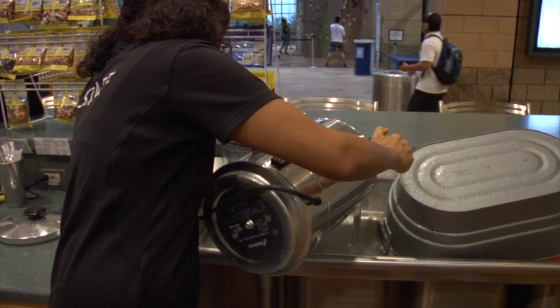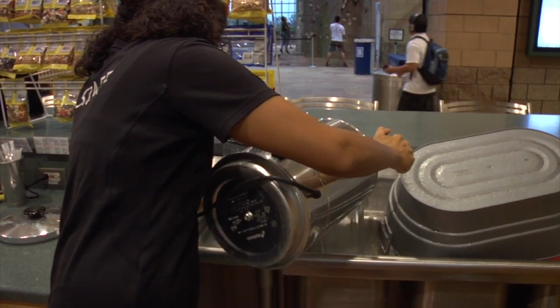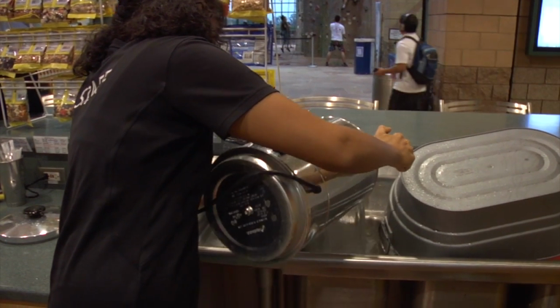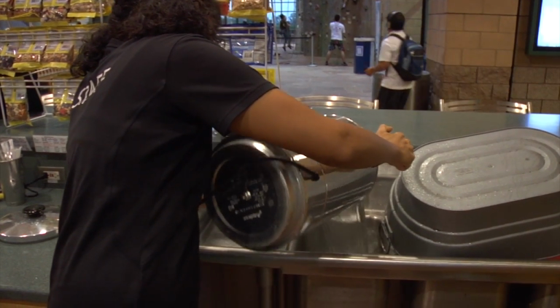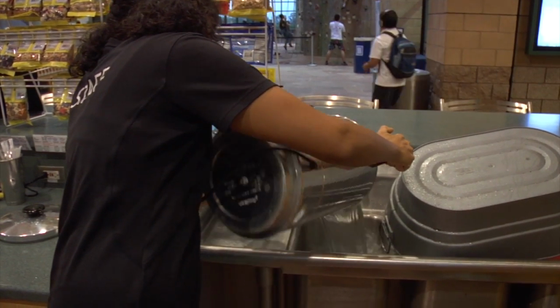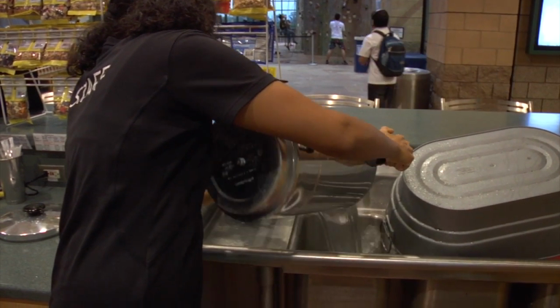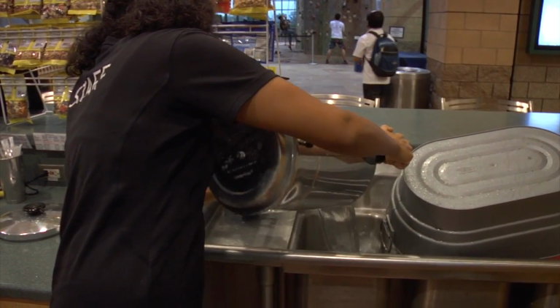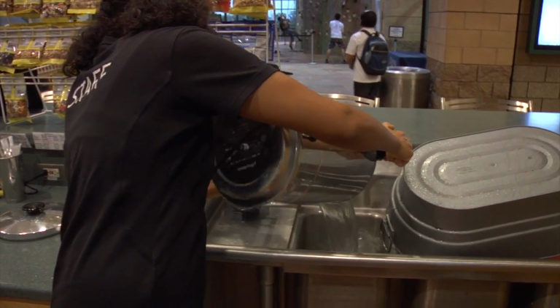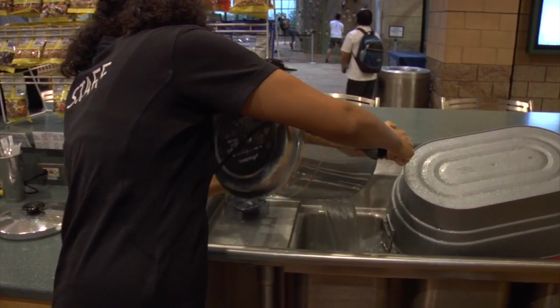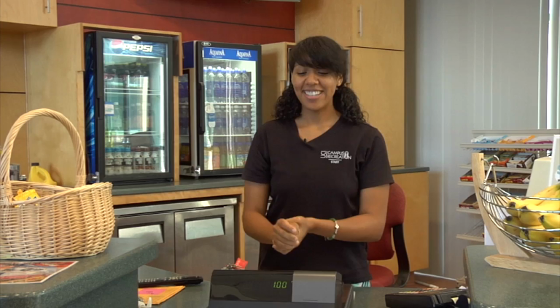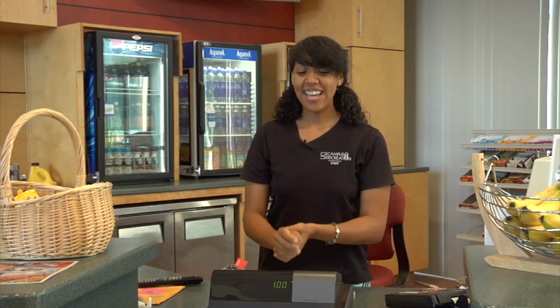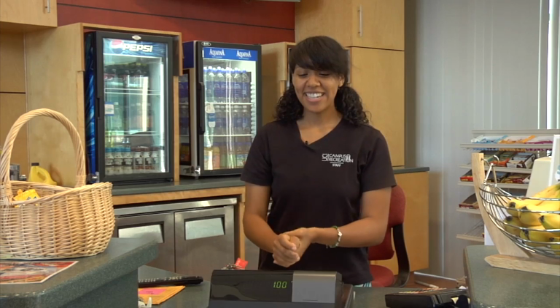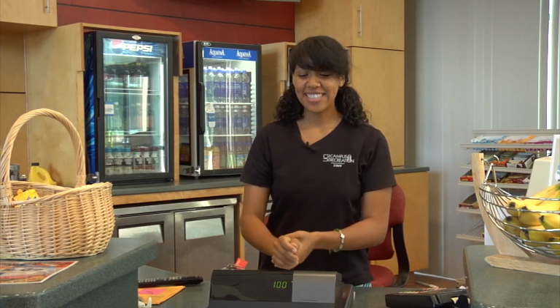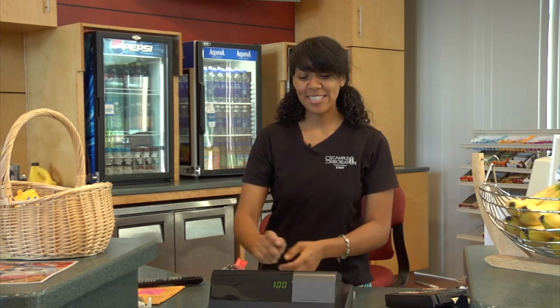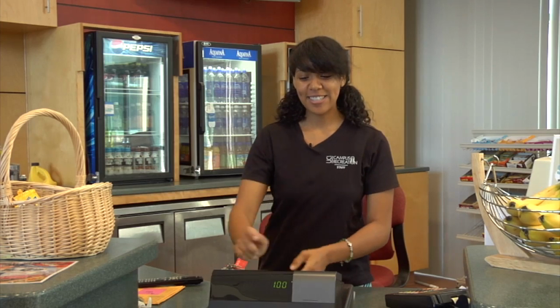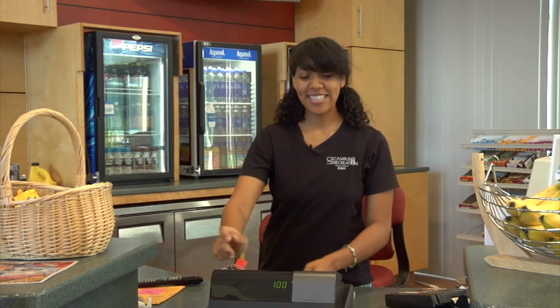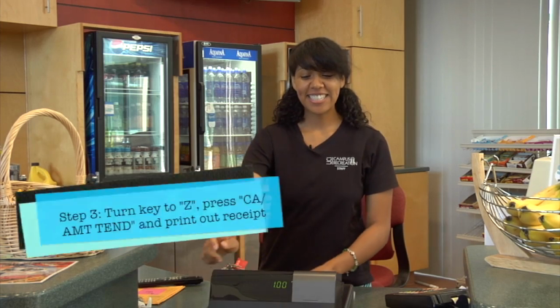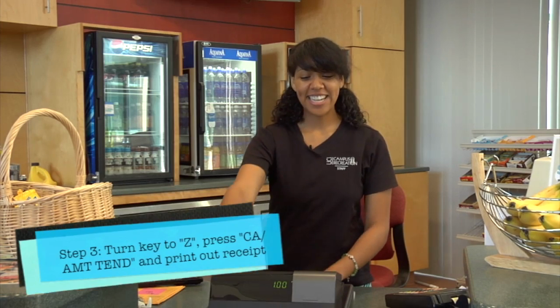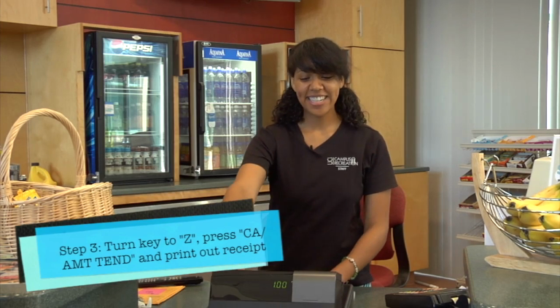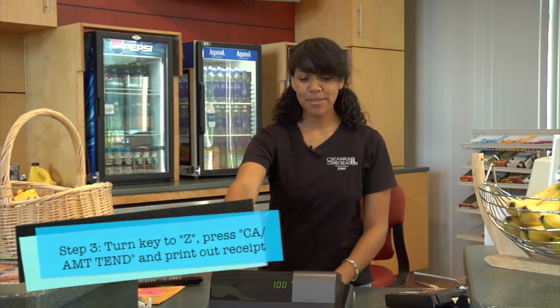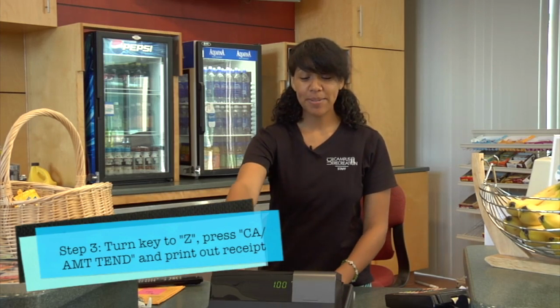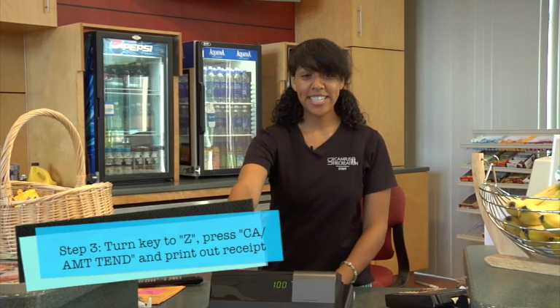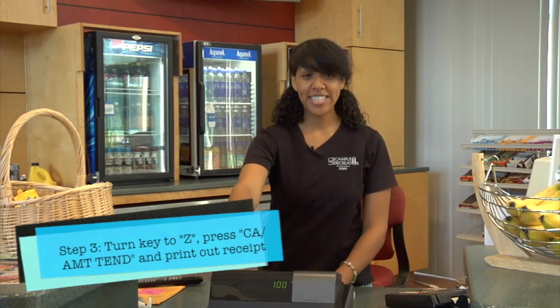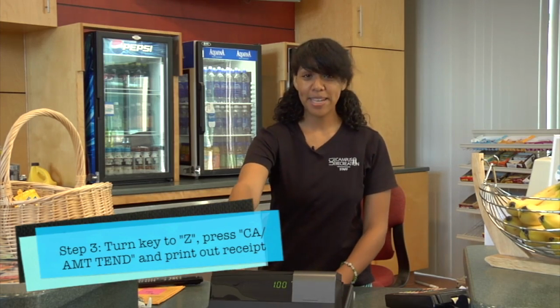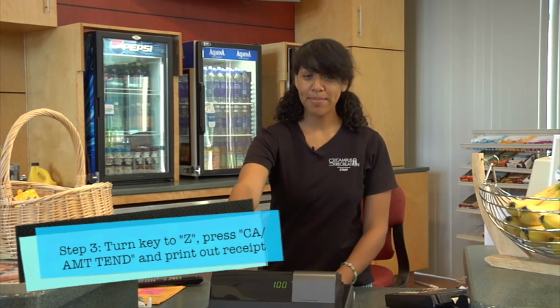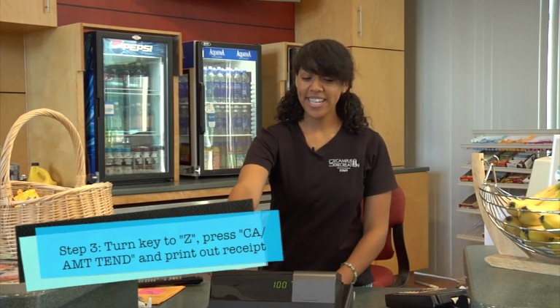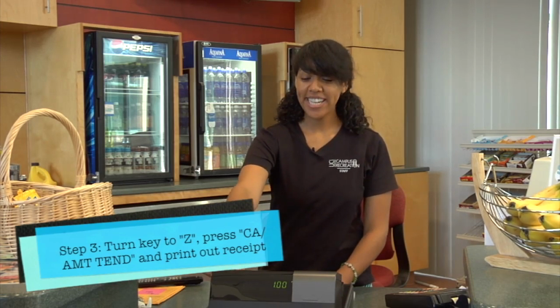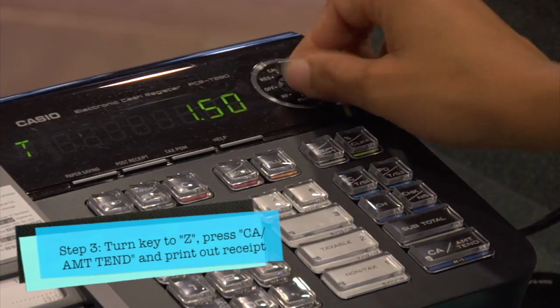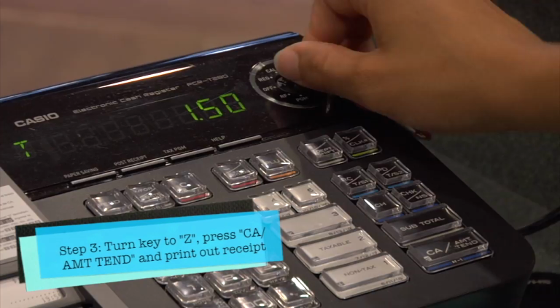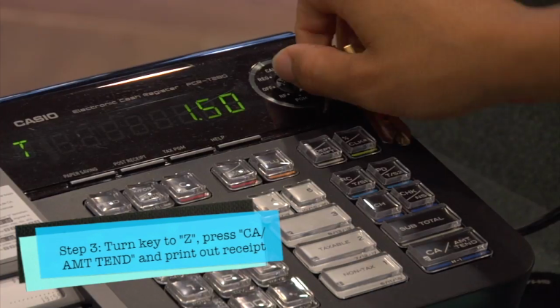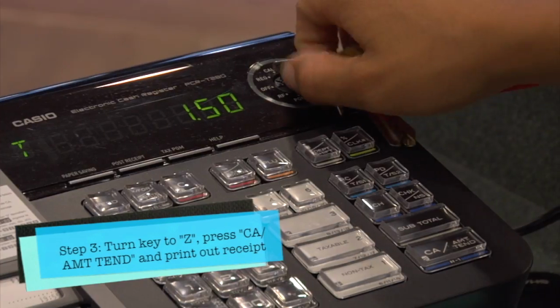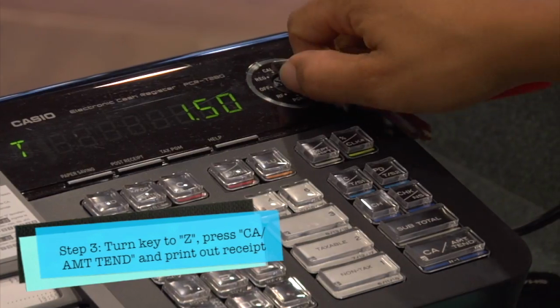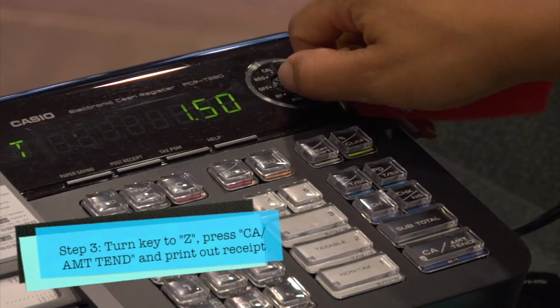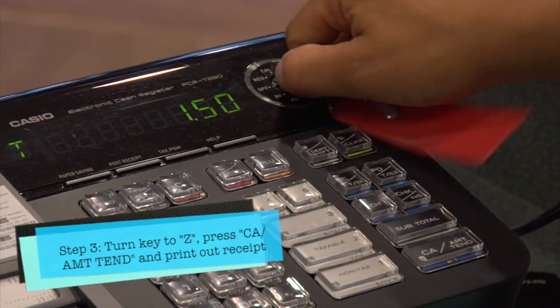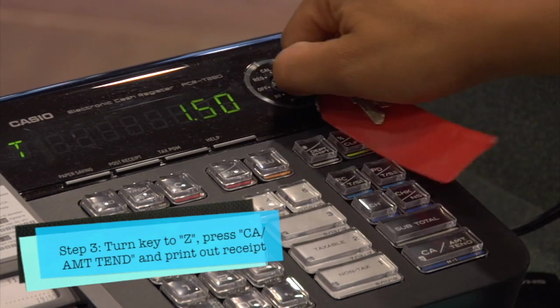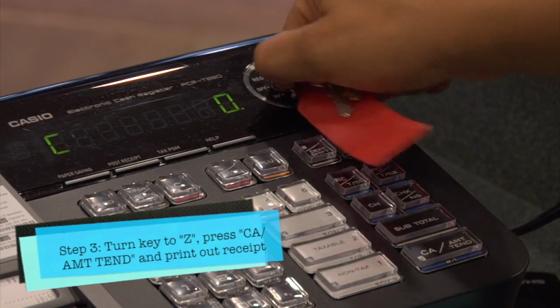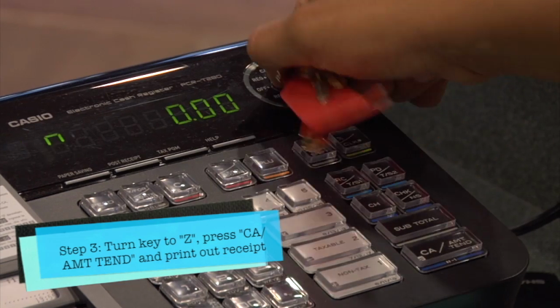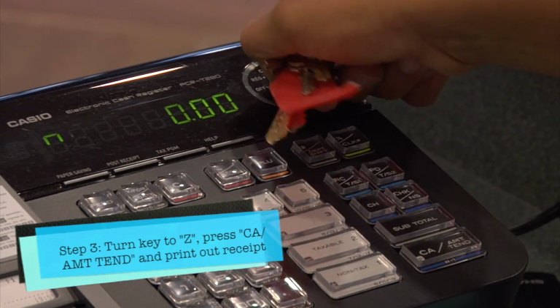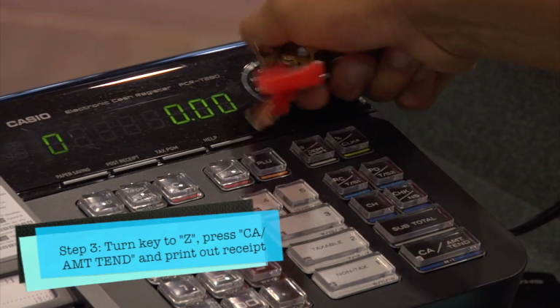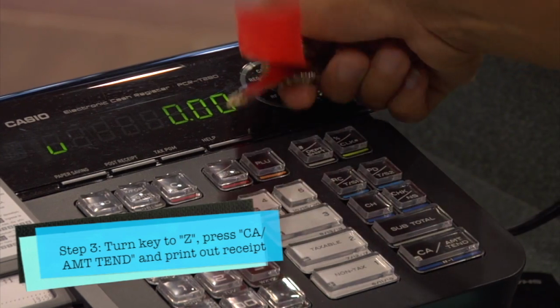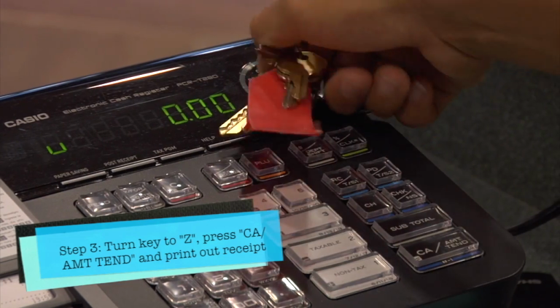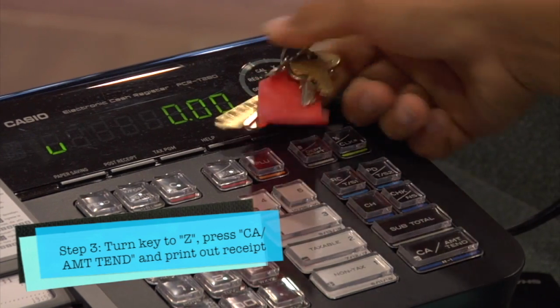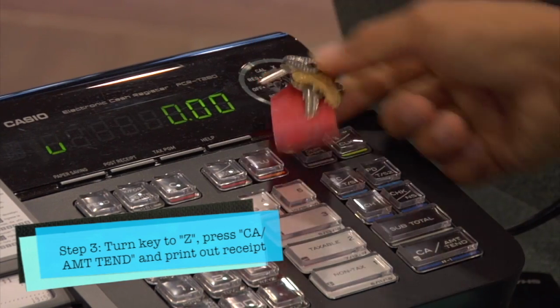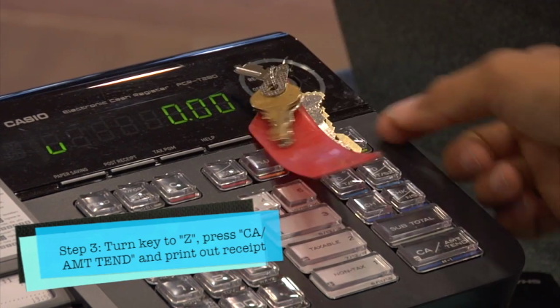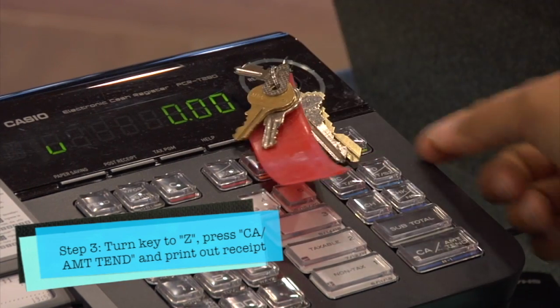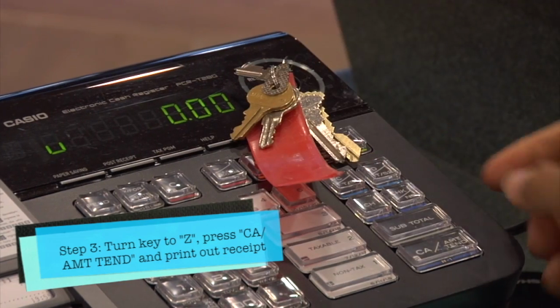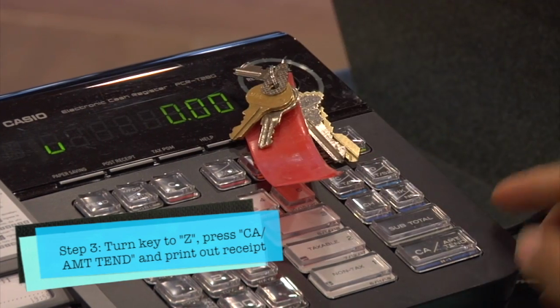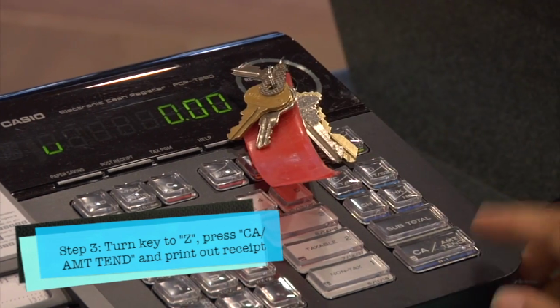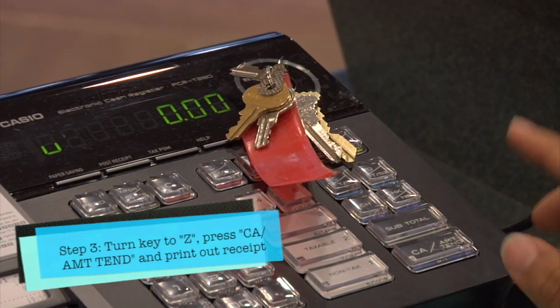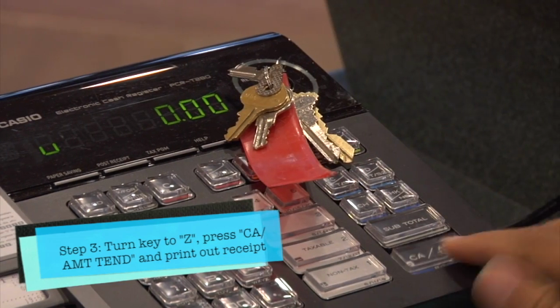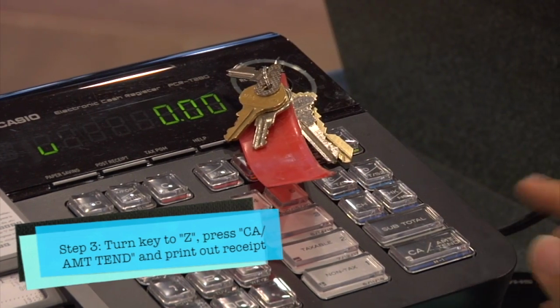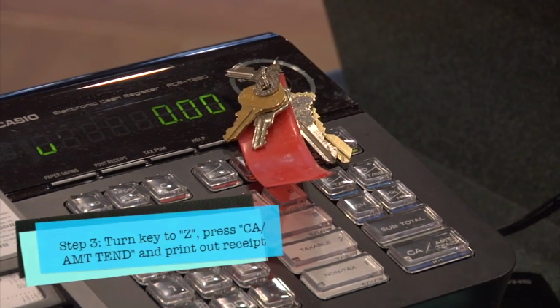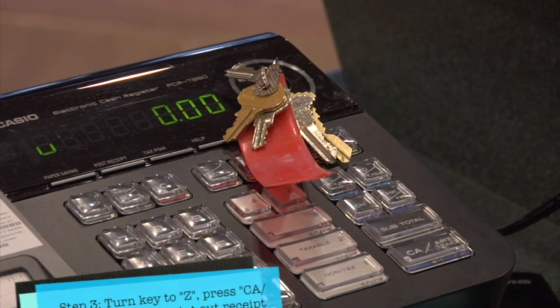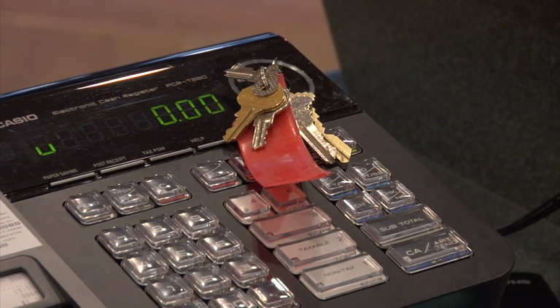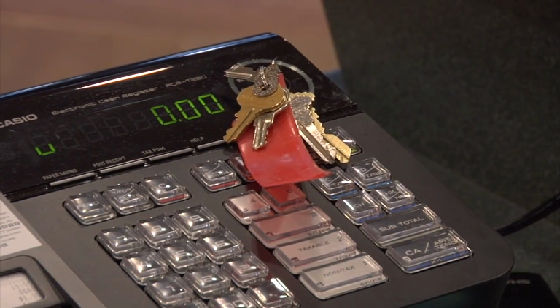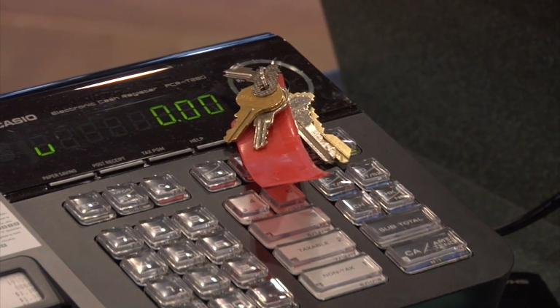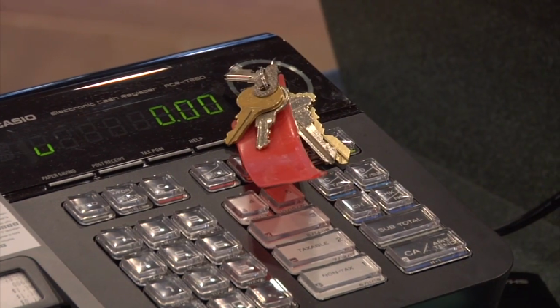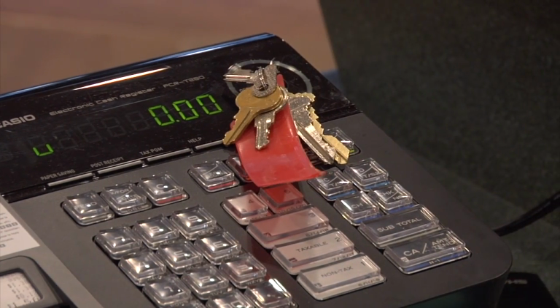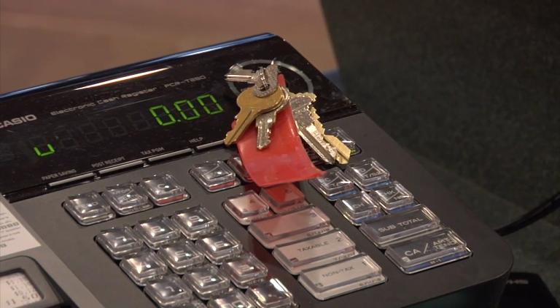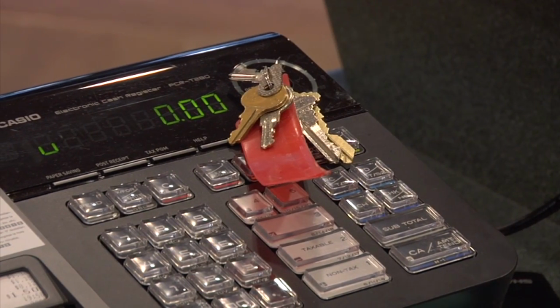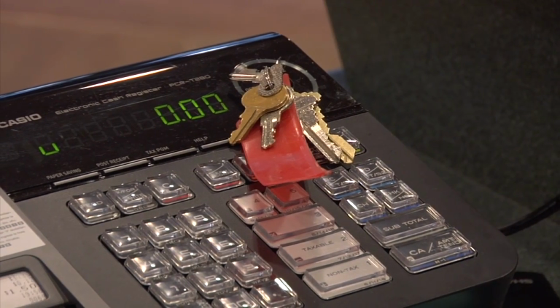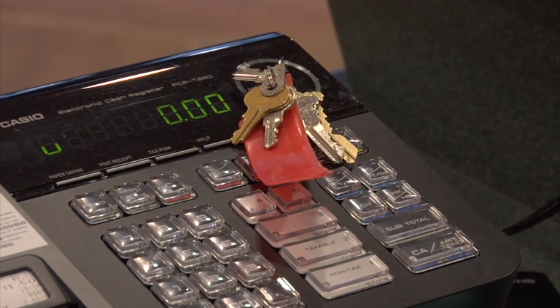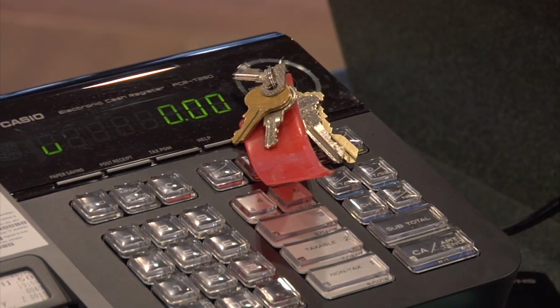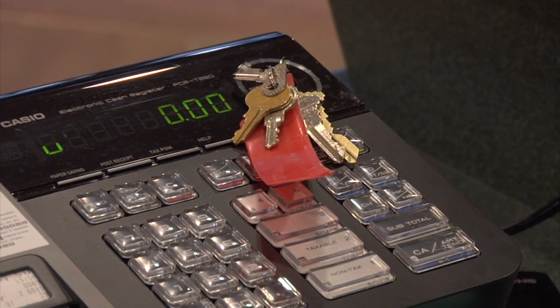Next, you're going to take your PGM key, turn it to Z, hit CA, and then wait for the receipts to print out.